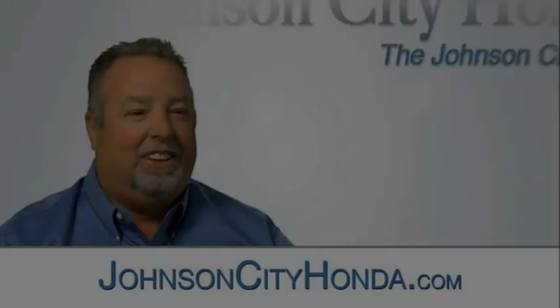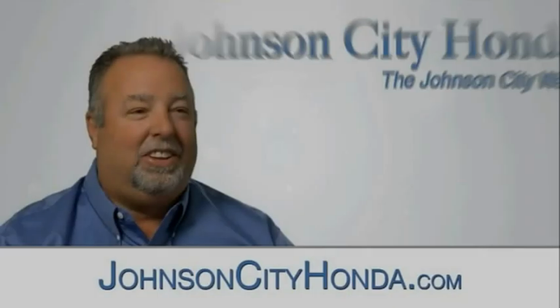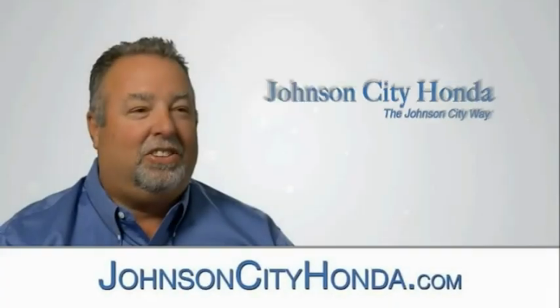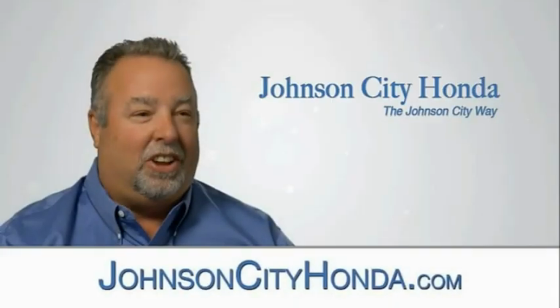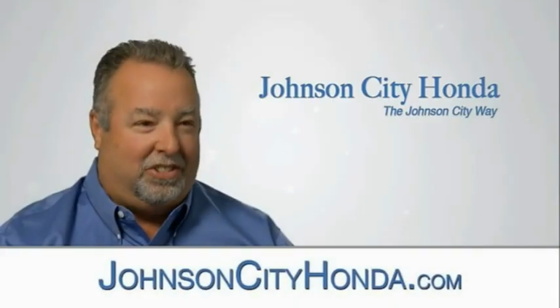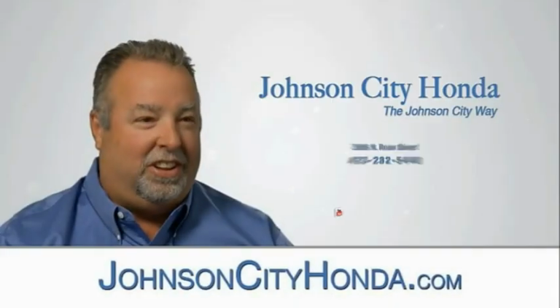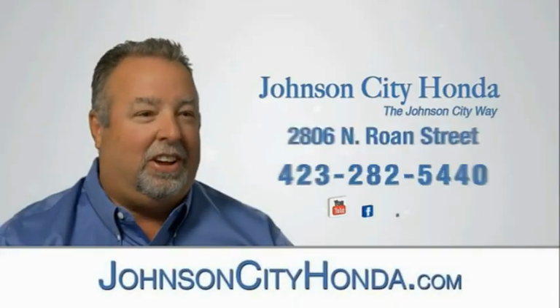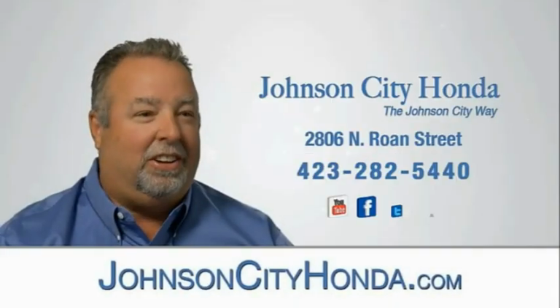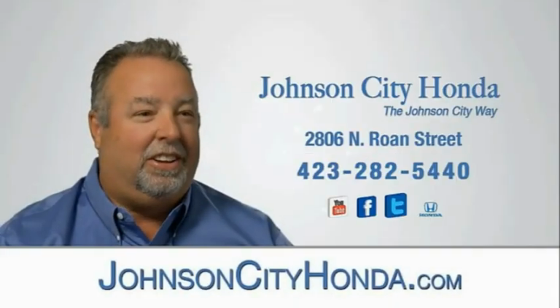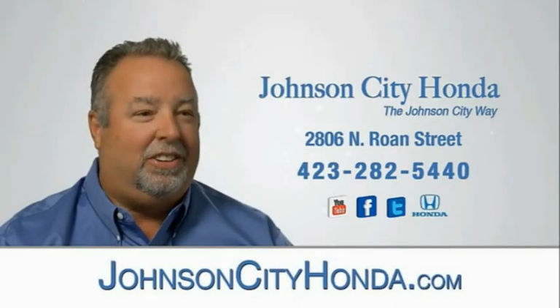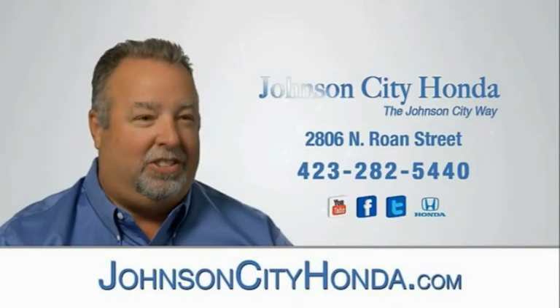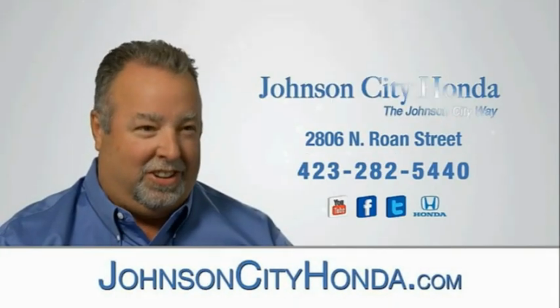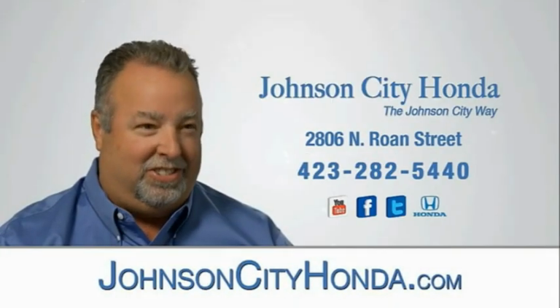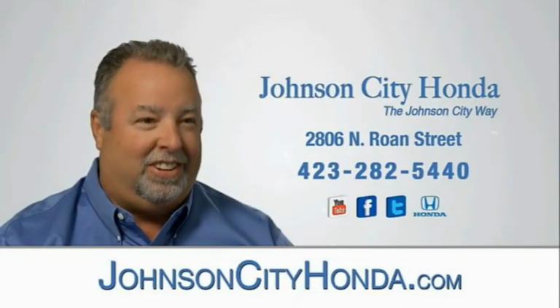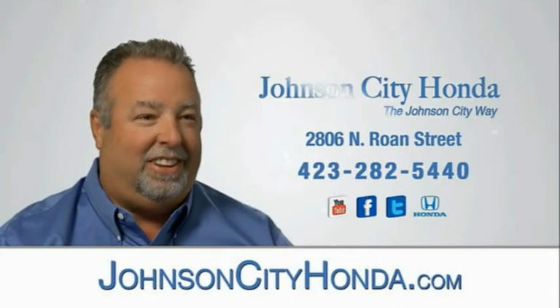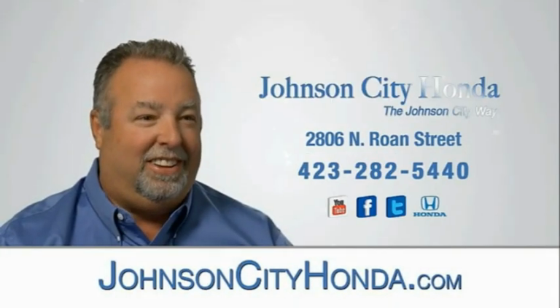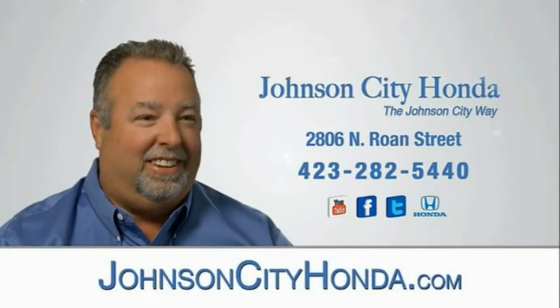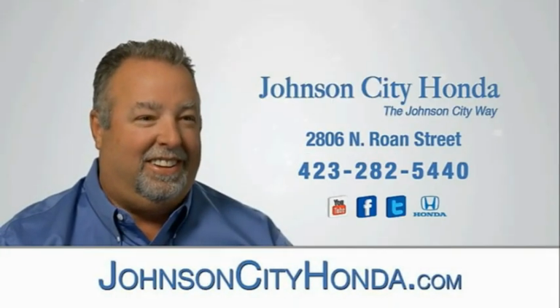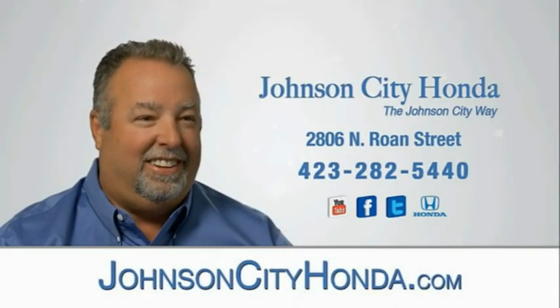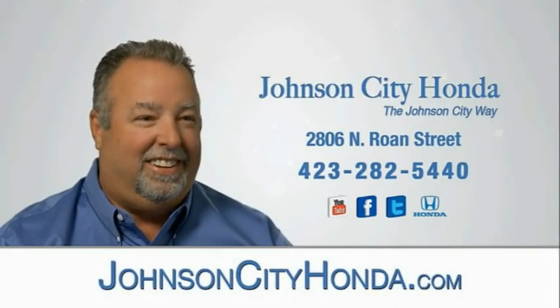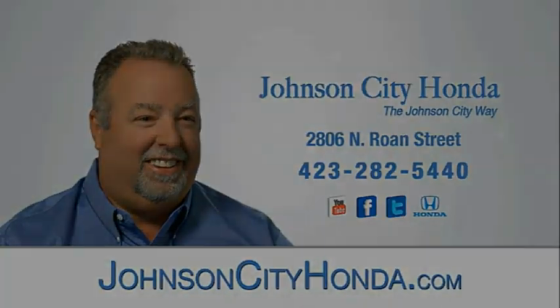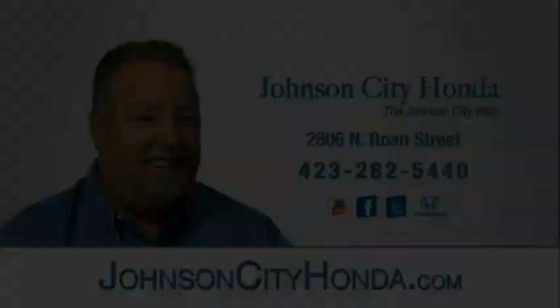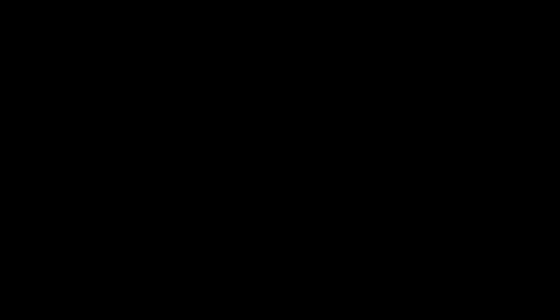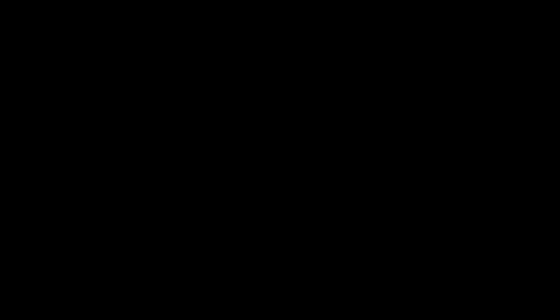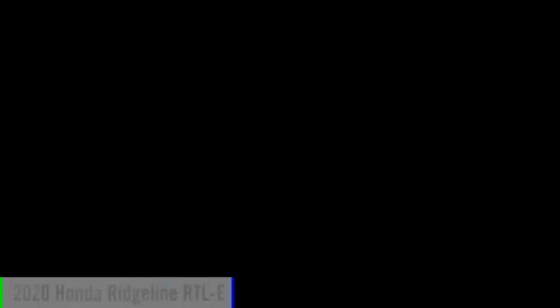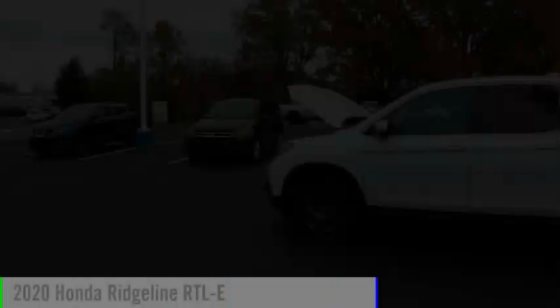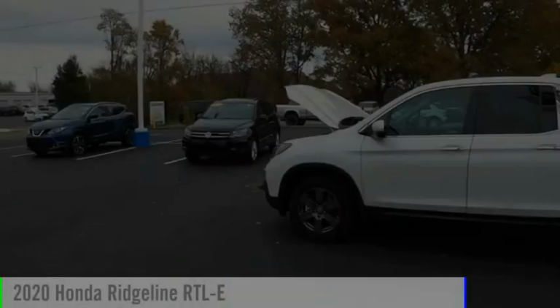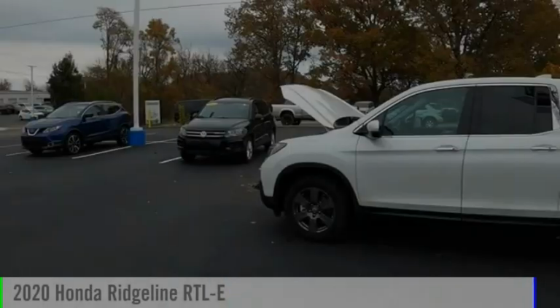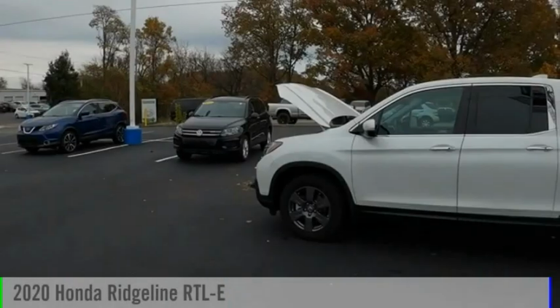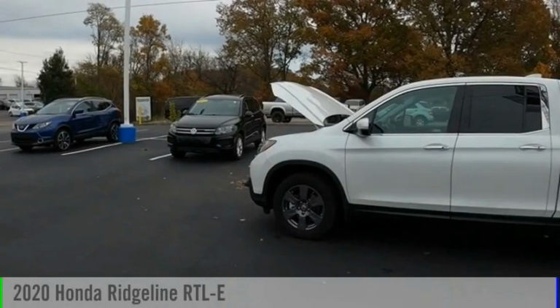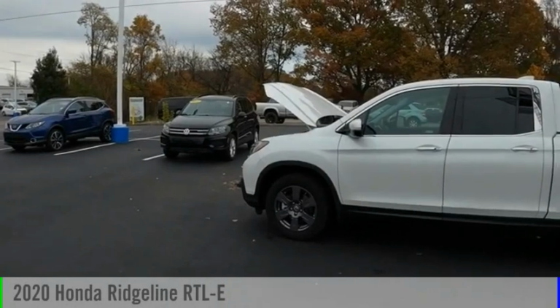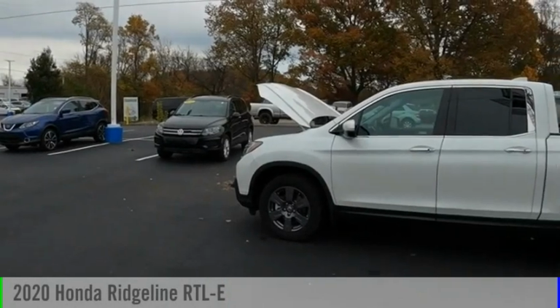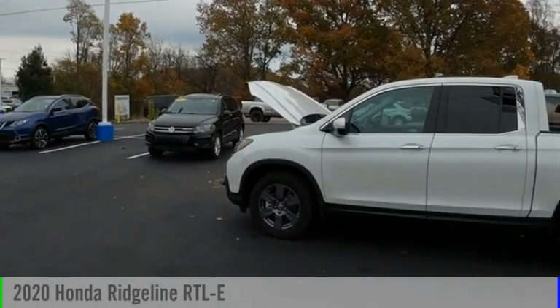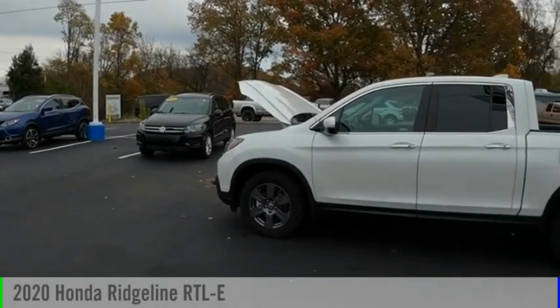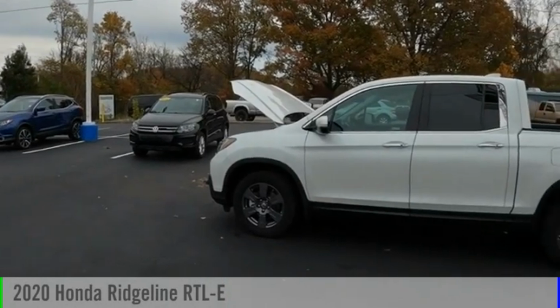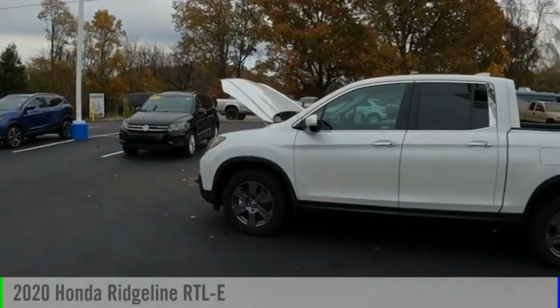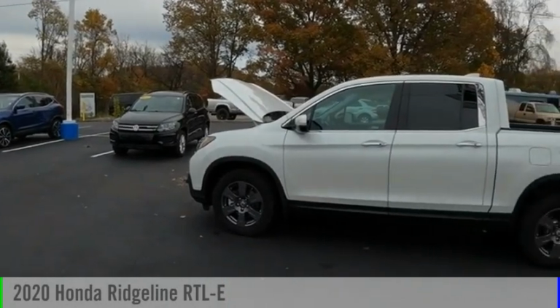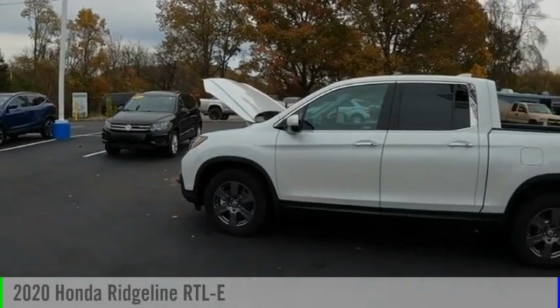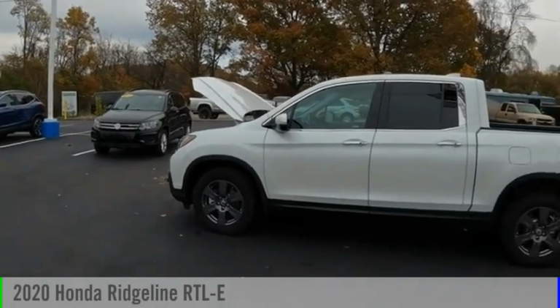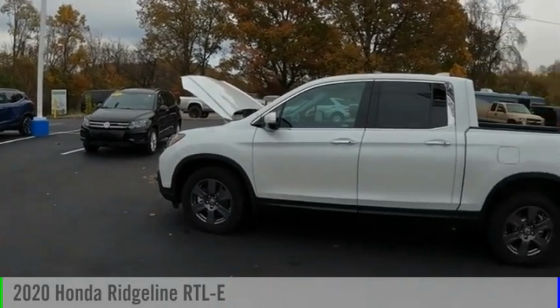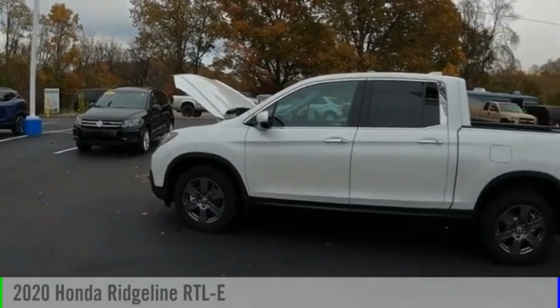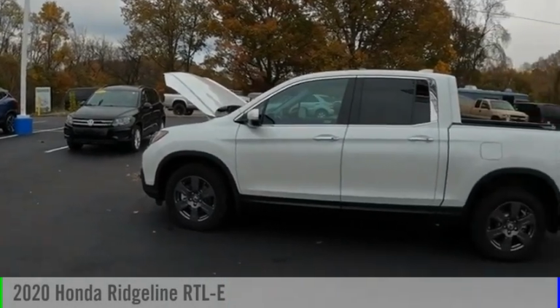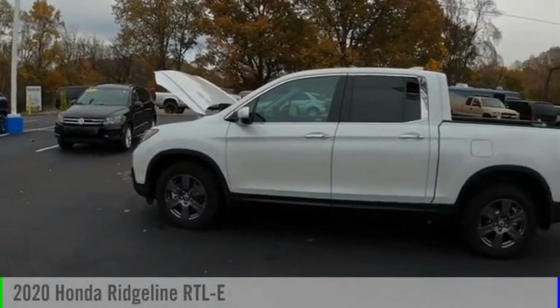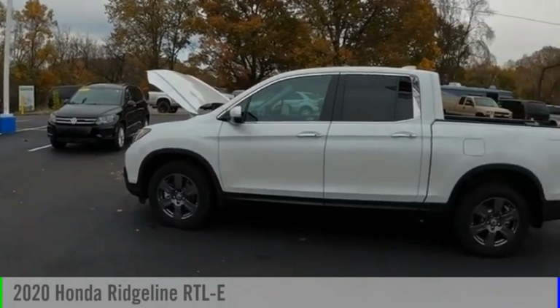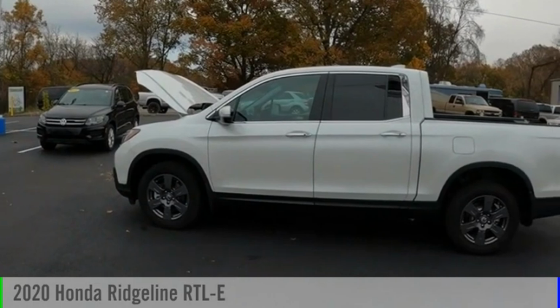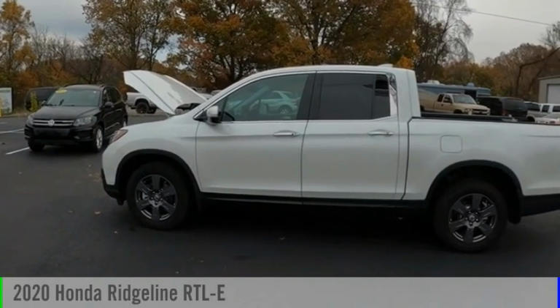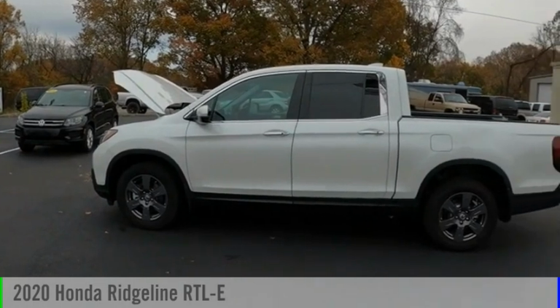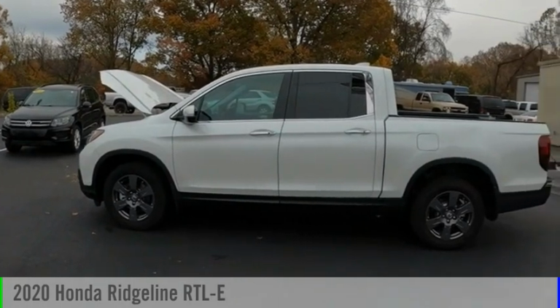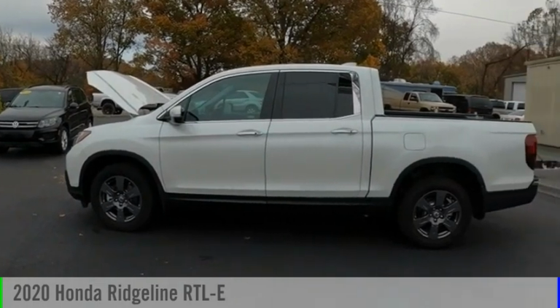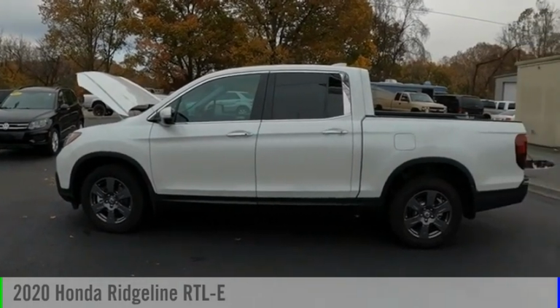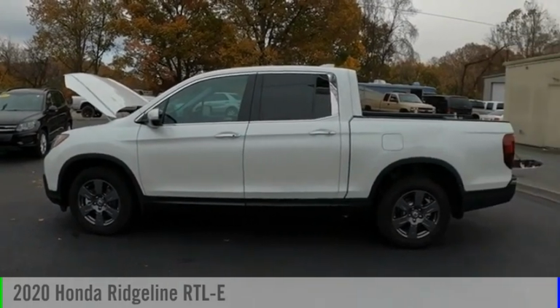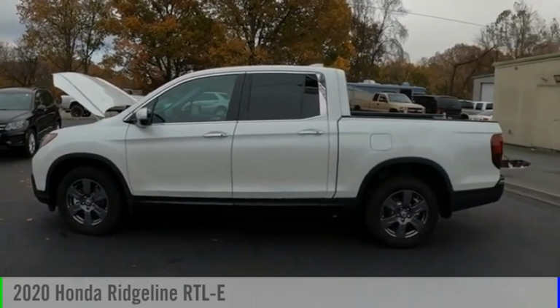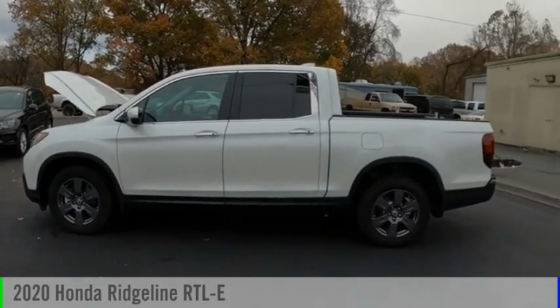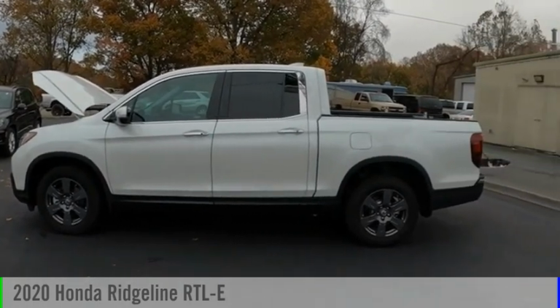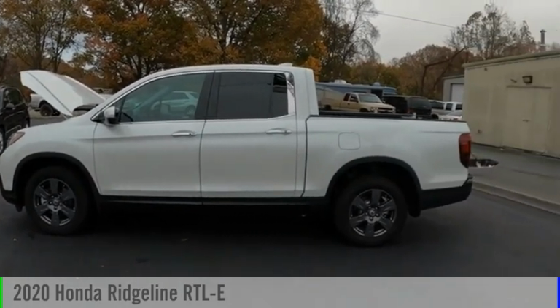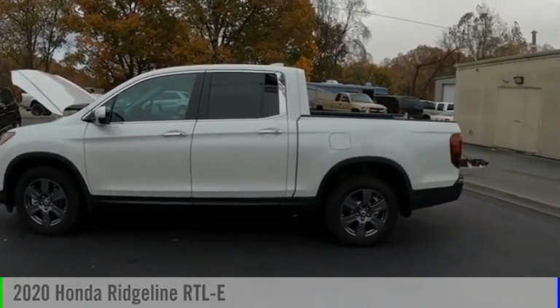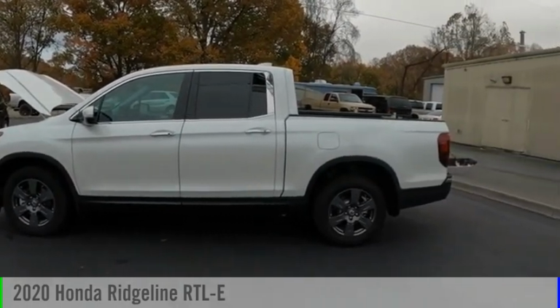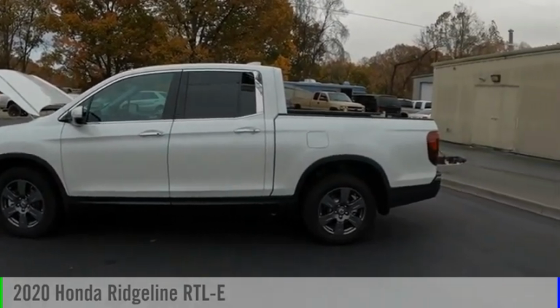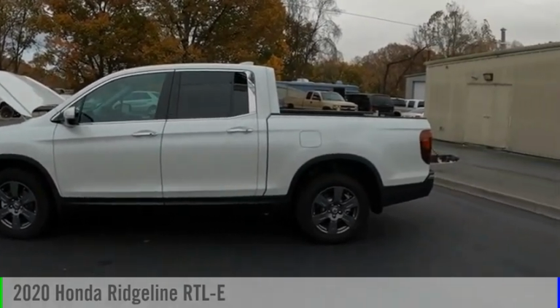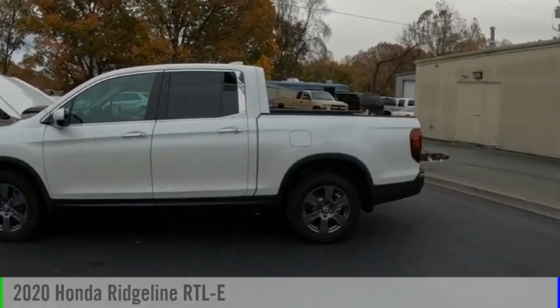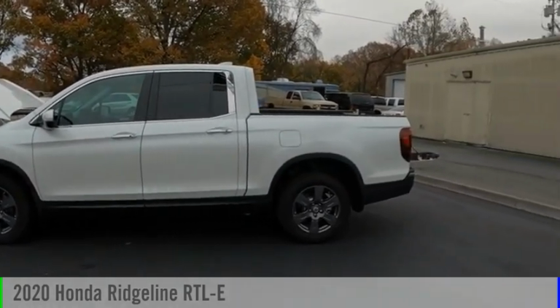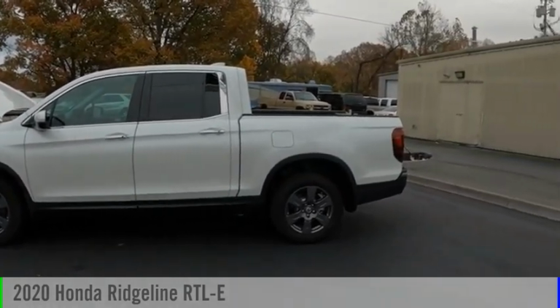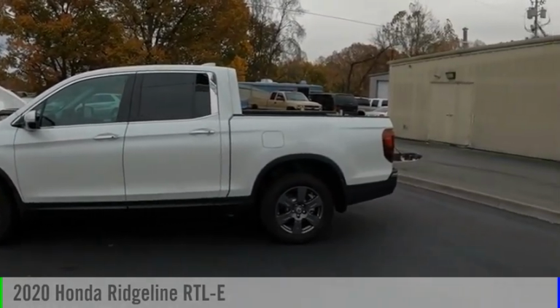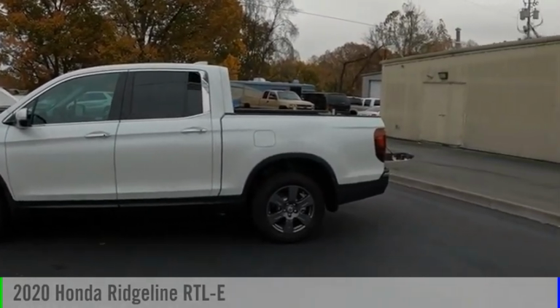Johnson City Honda, Johnson City. Make a great choice today with the 2020 Ridgeline.